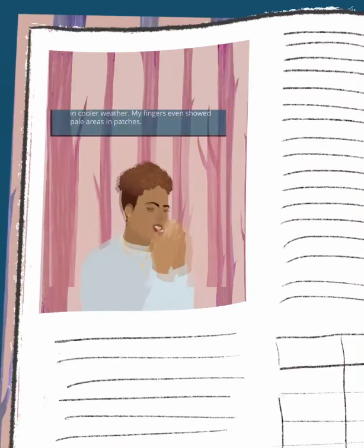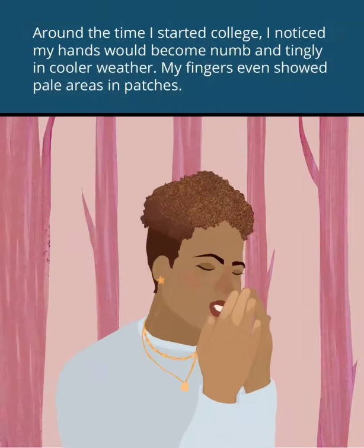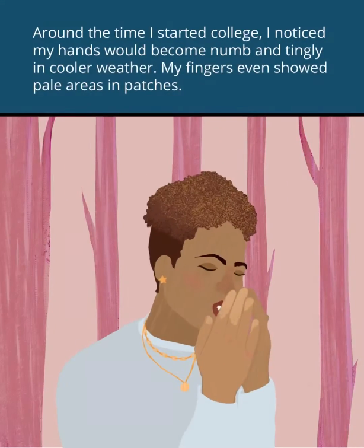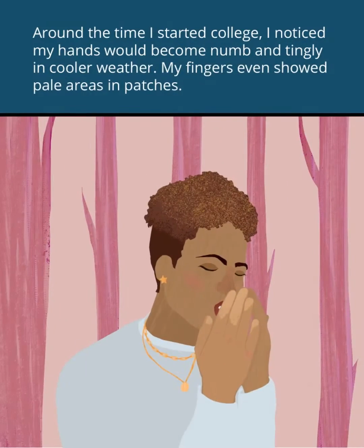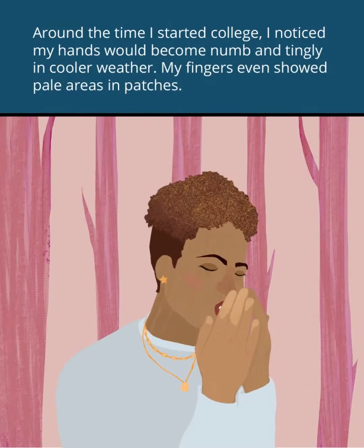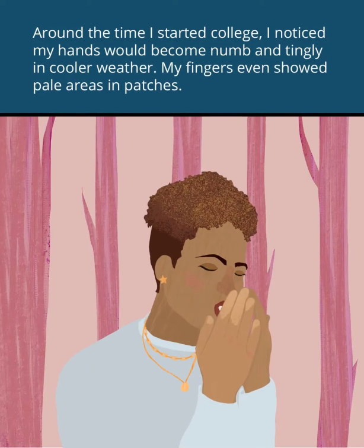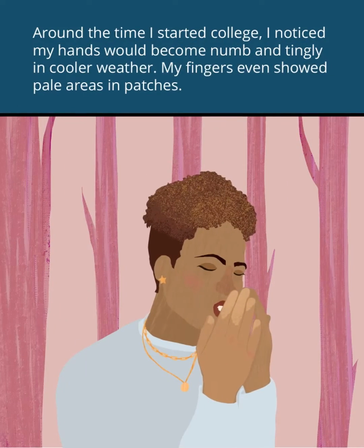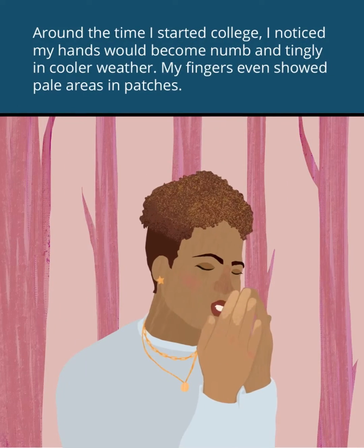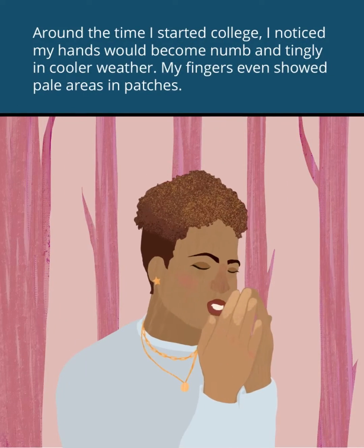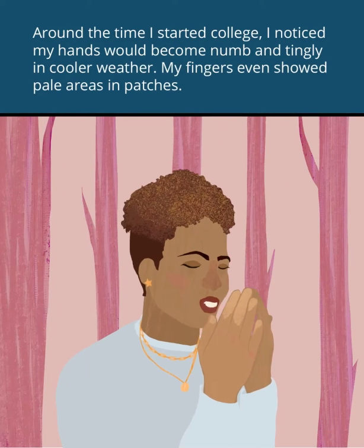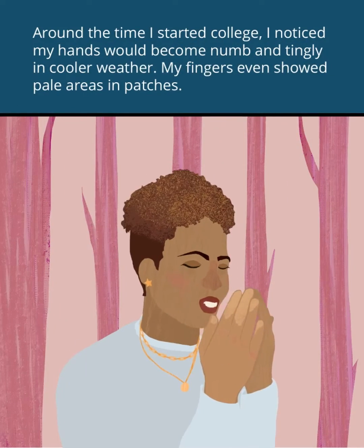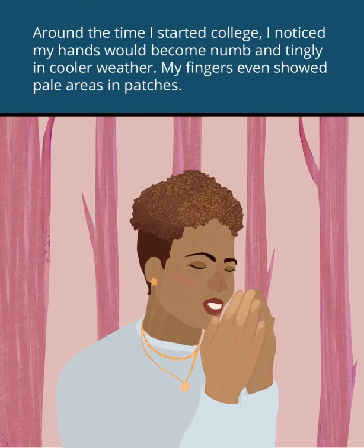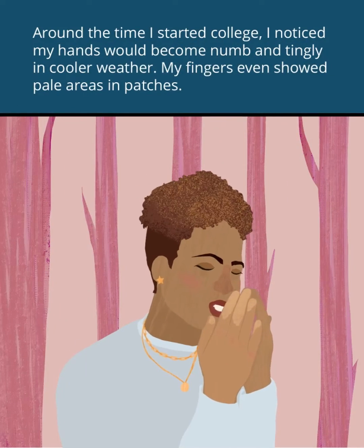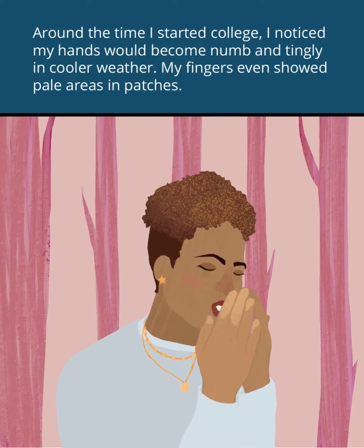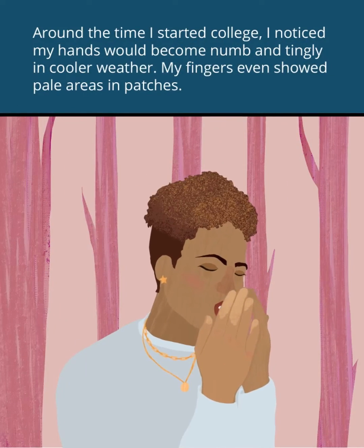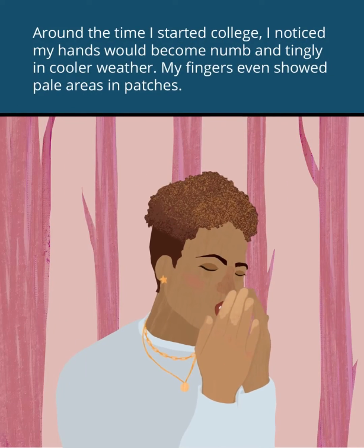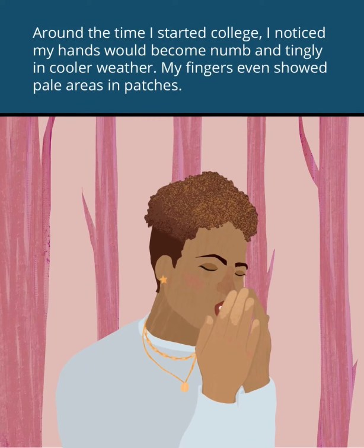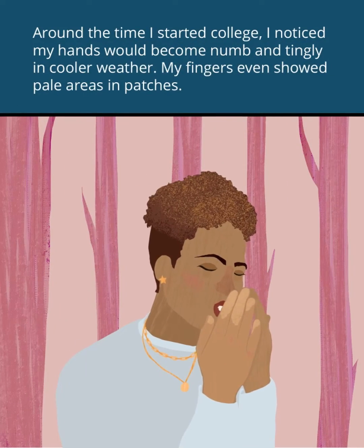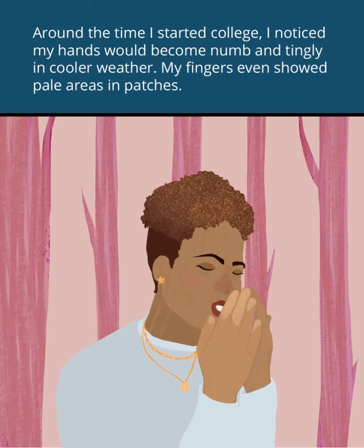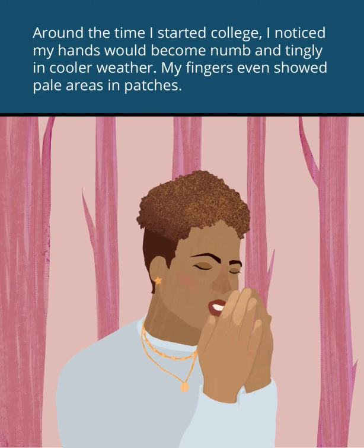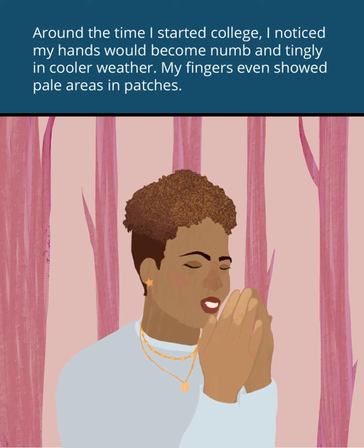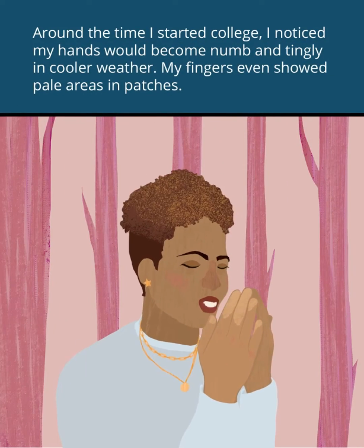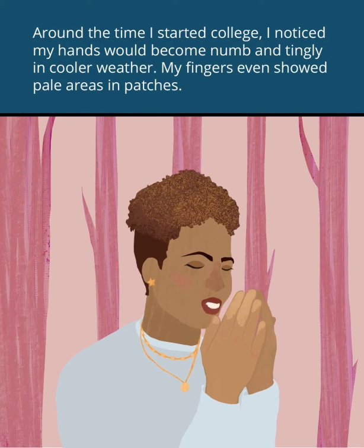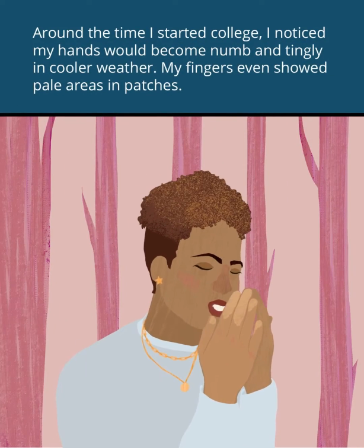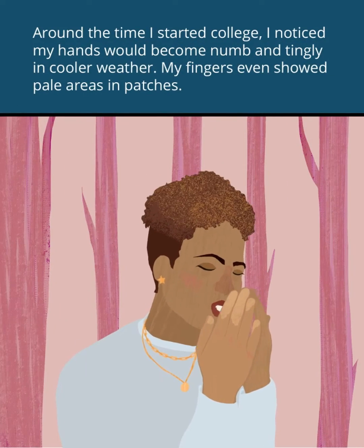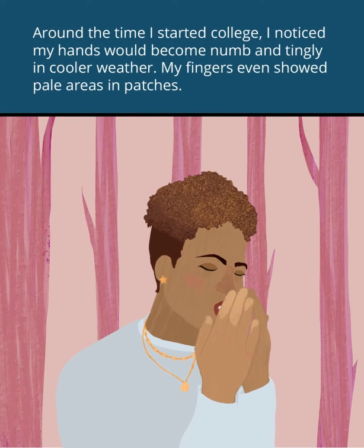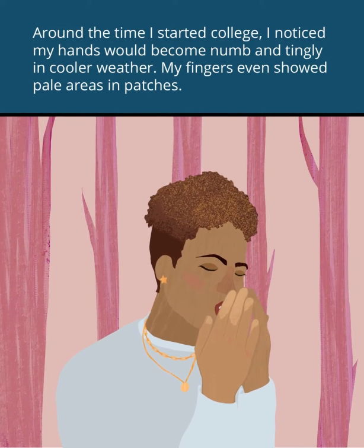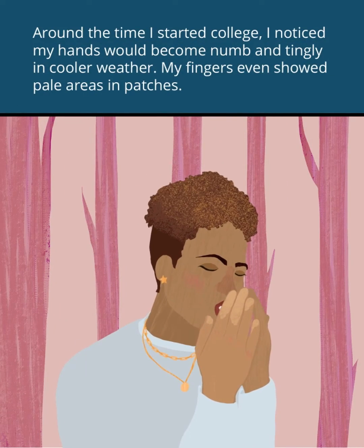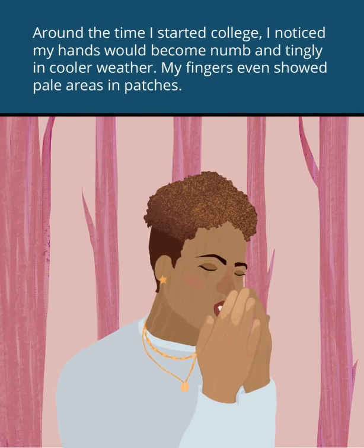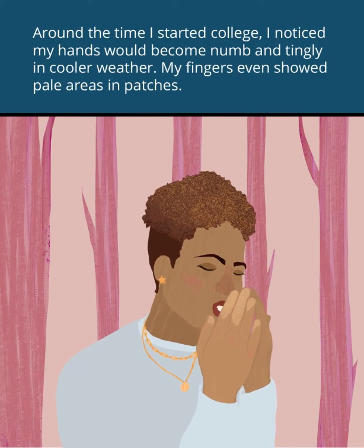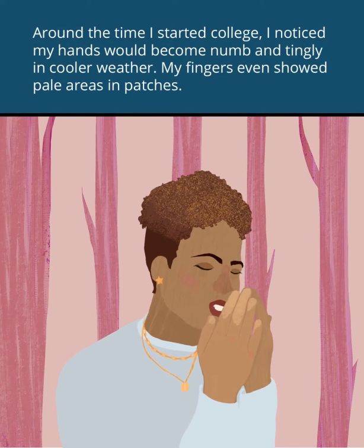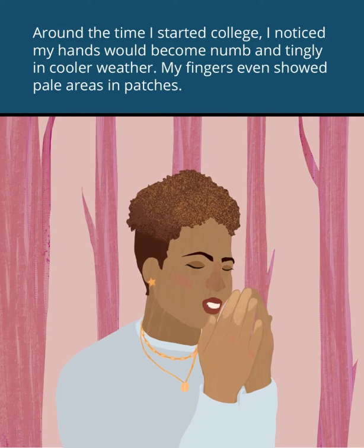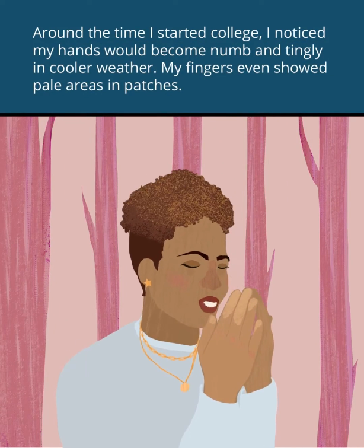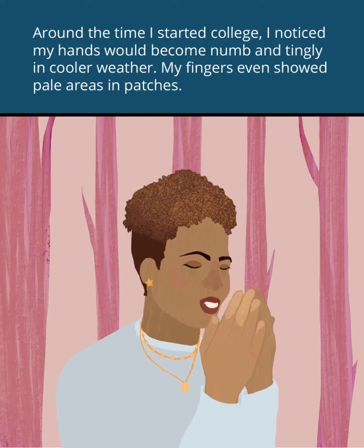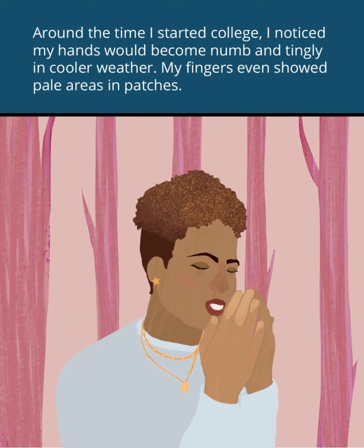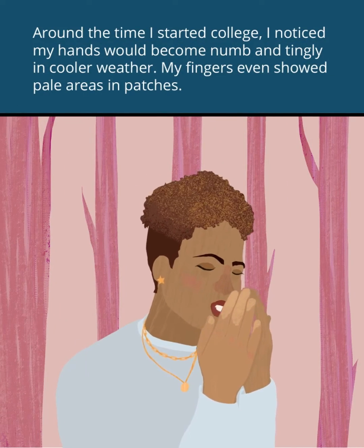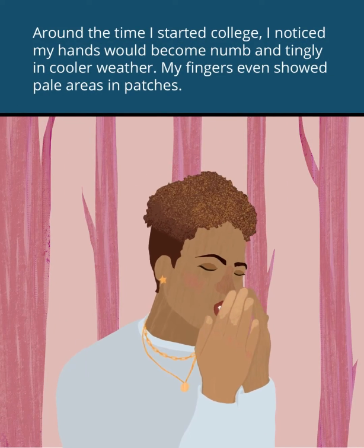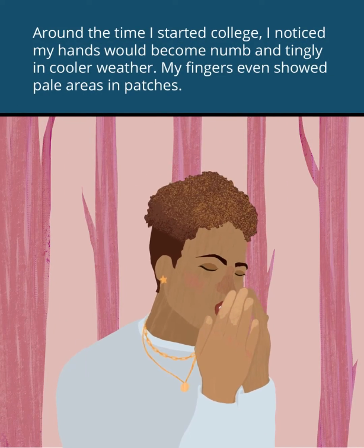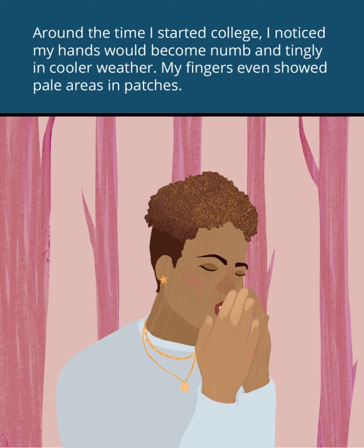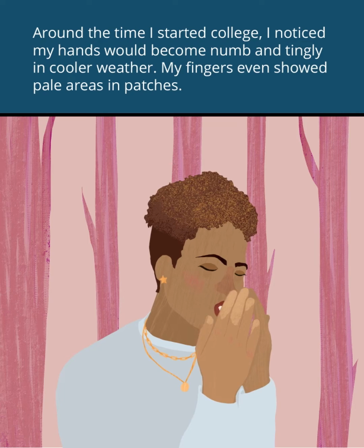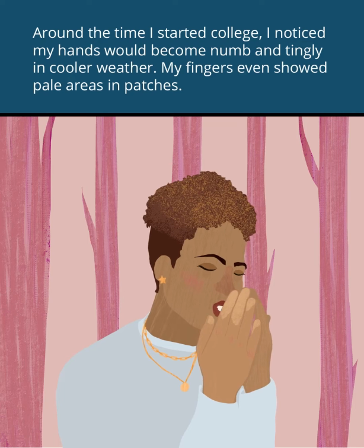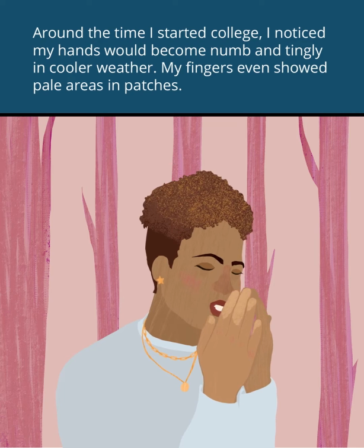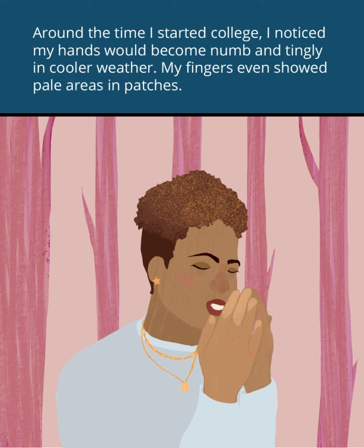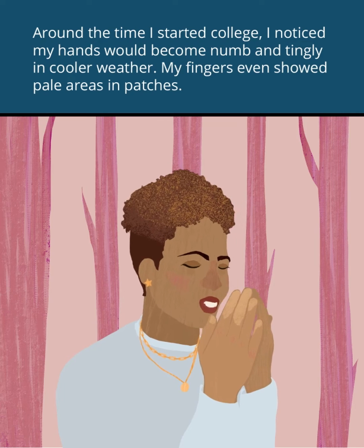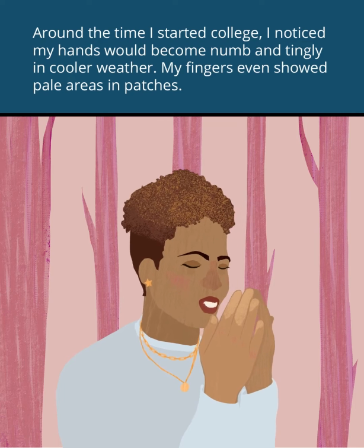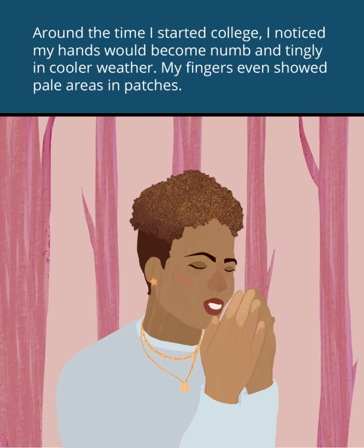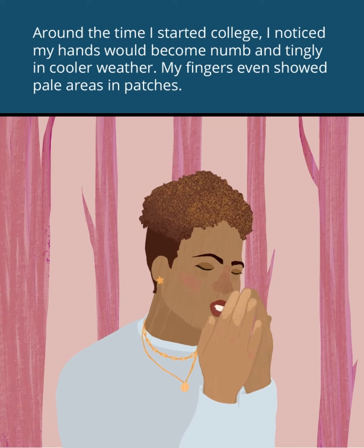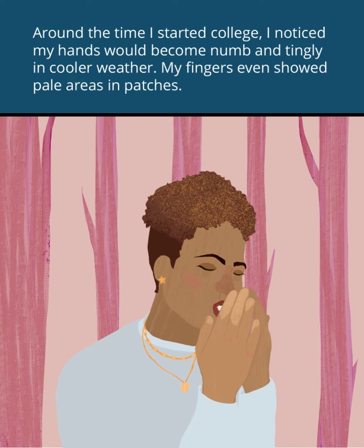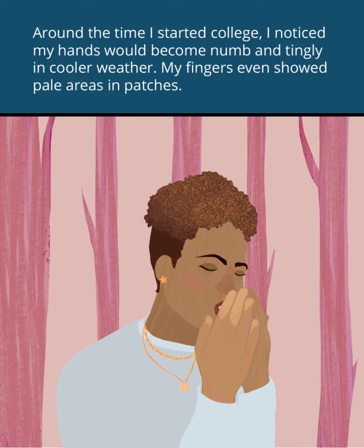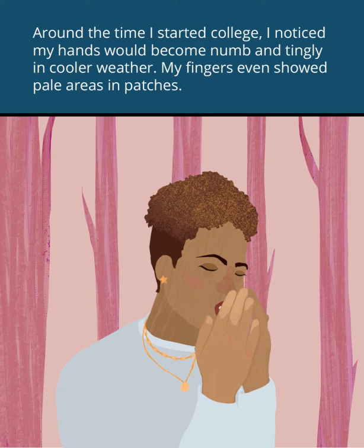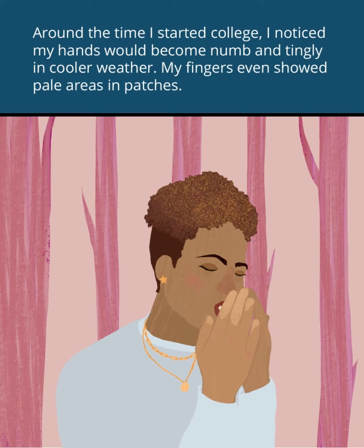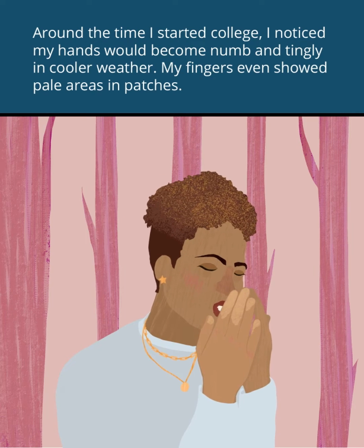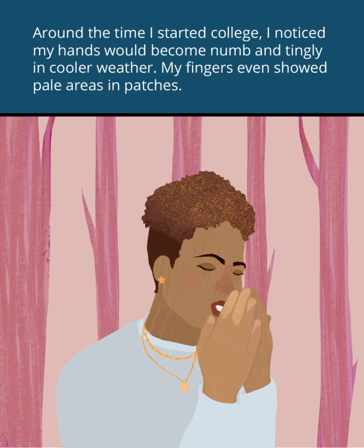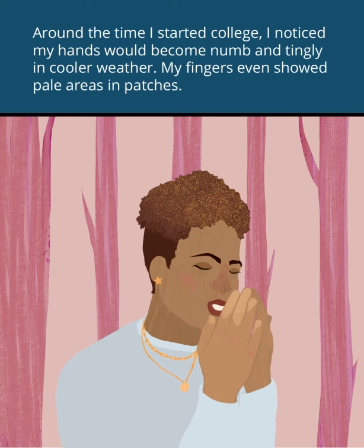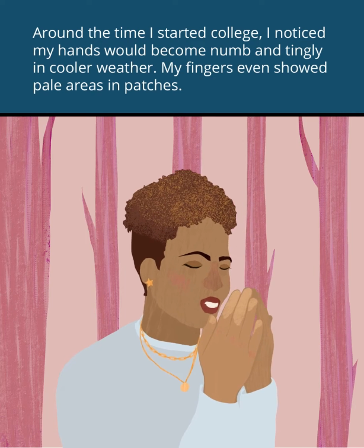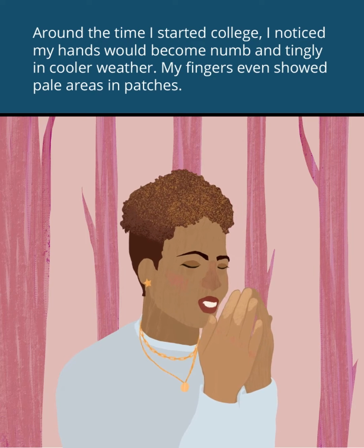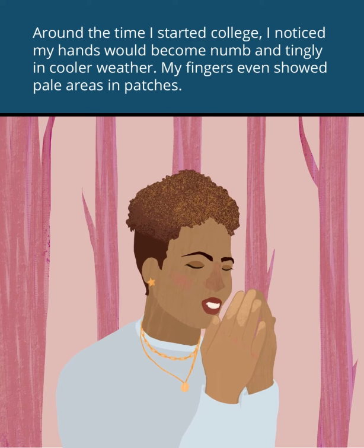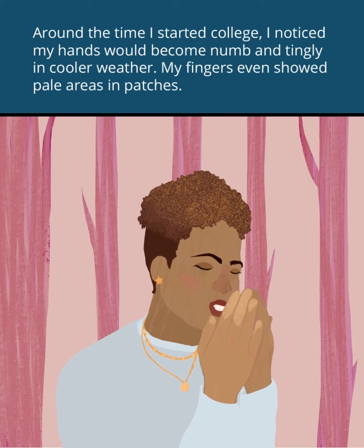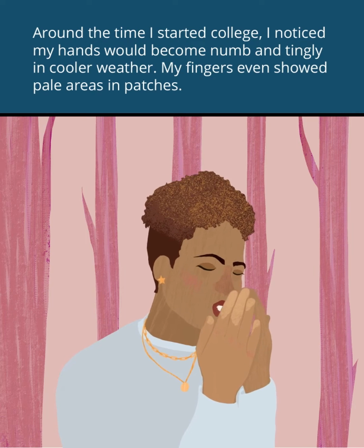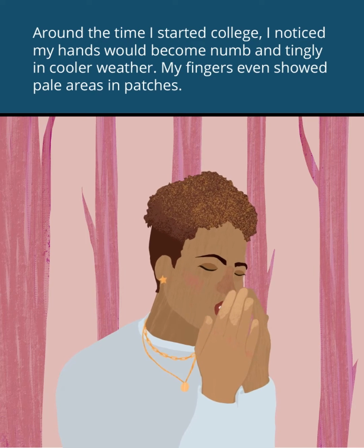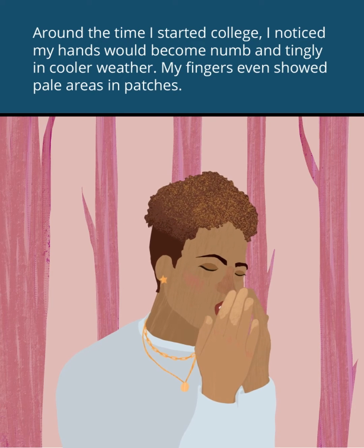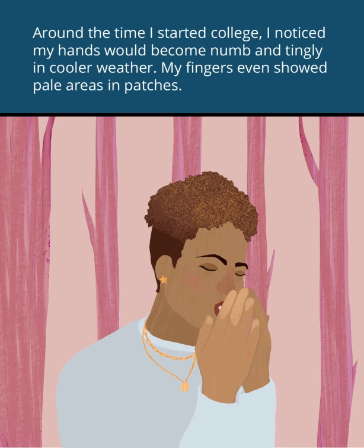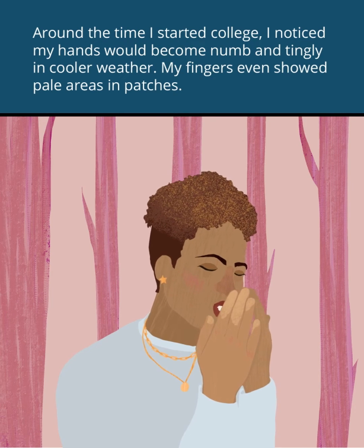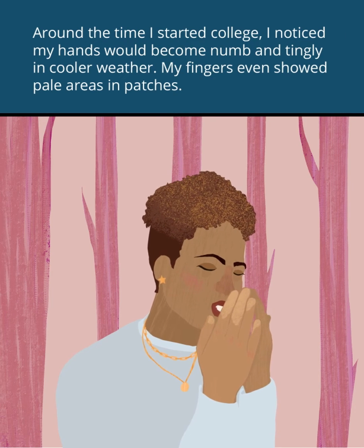Around the time I started college, I noticed my hands would become numb and tingly in cooler weather. My fingers even showed pale areas and patches.